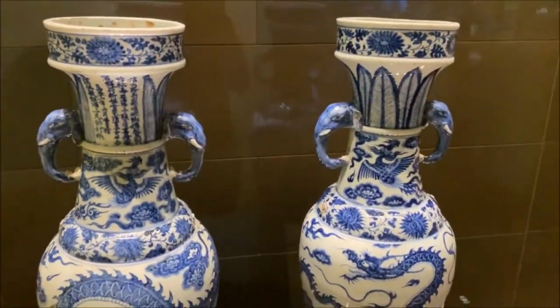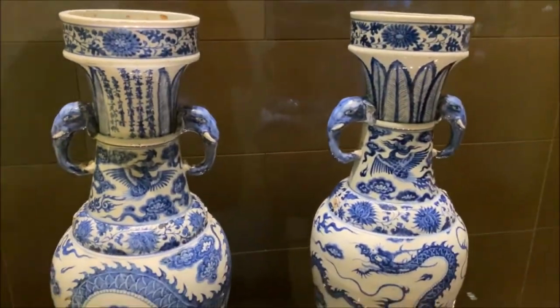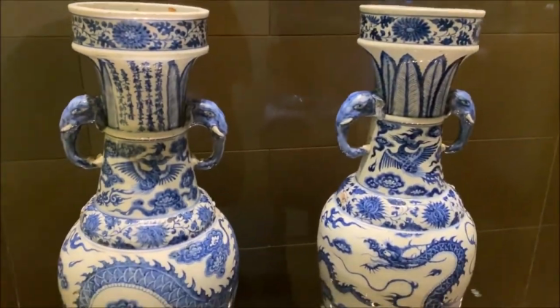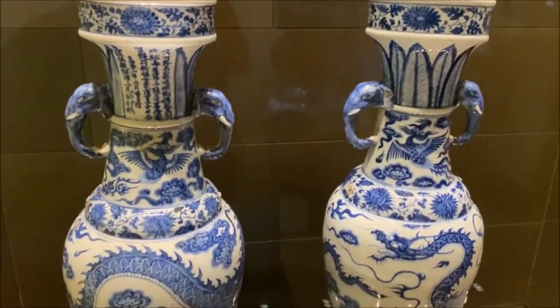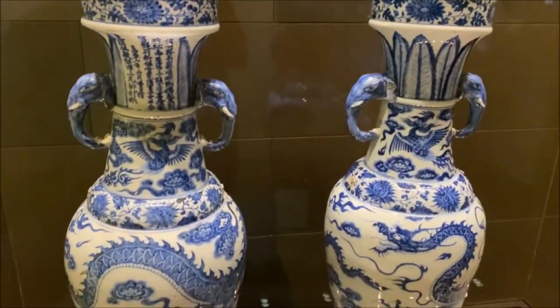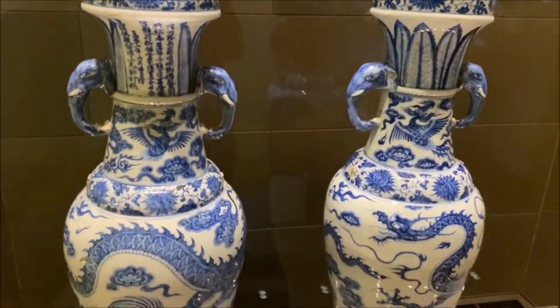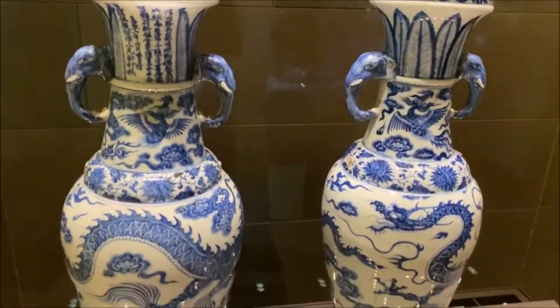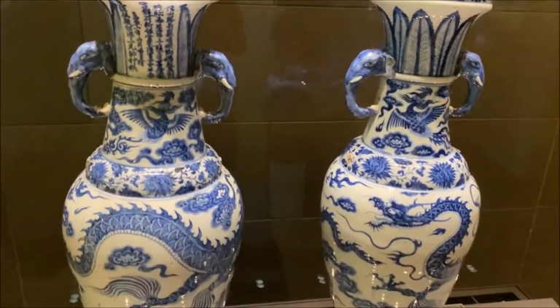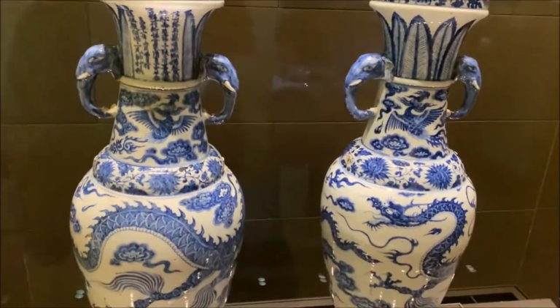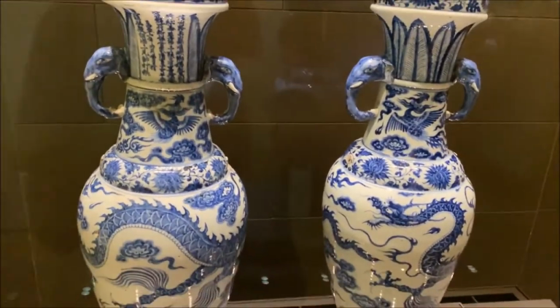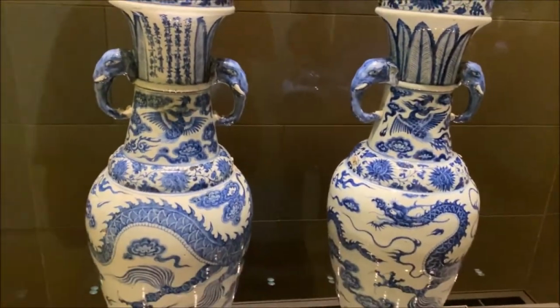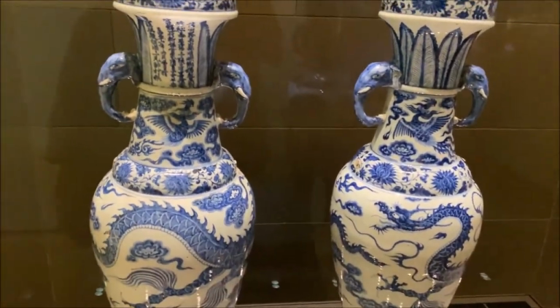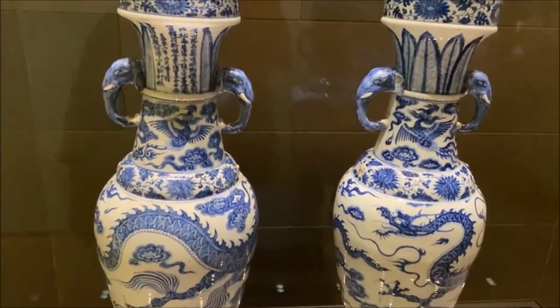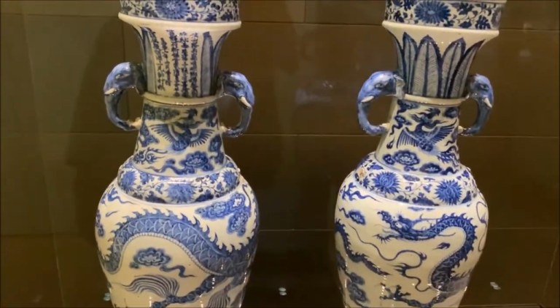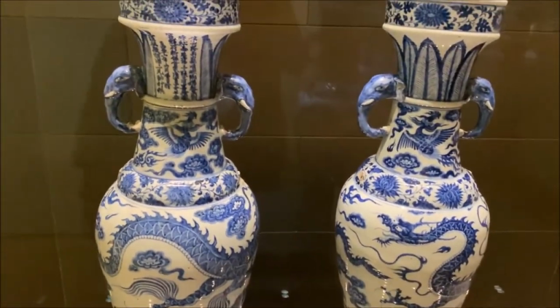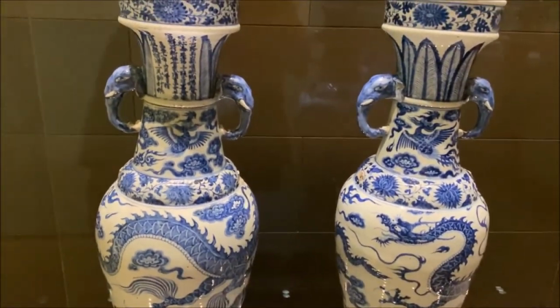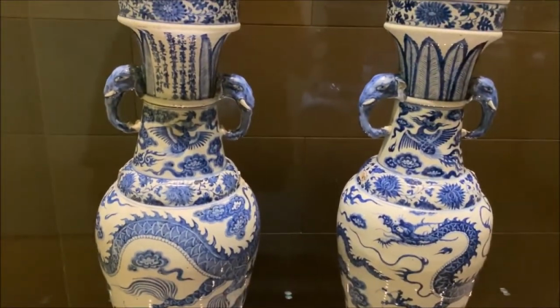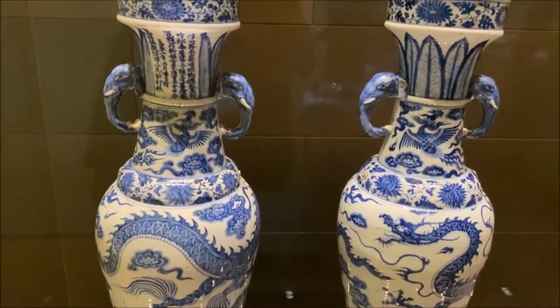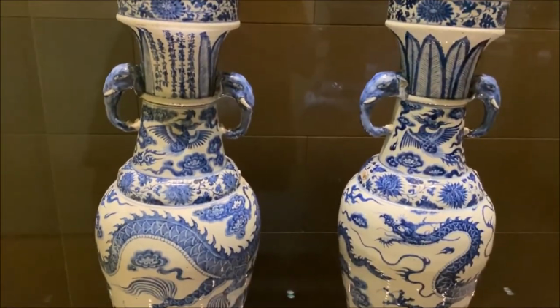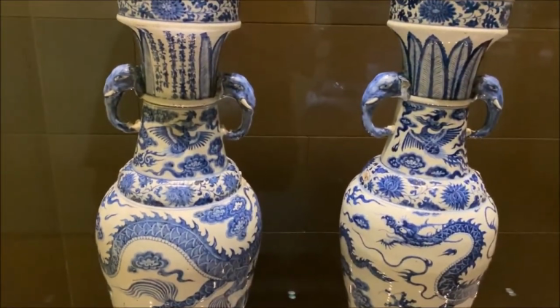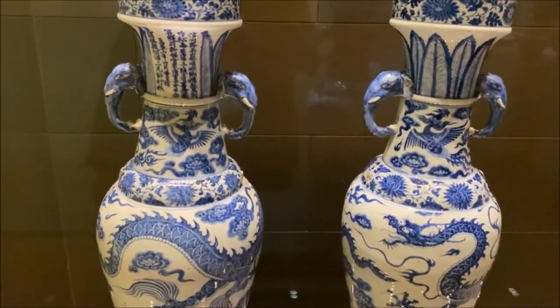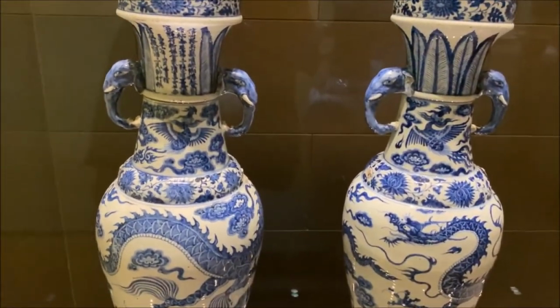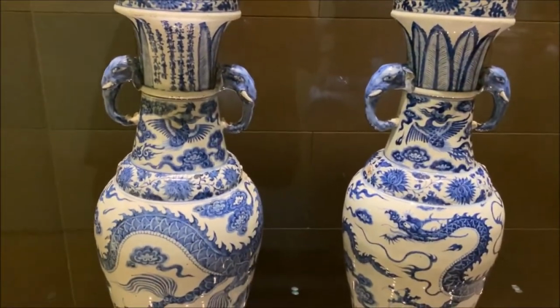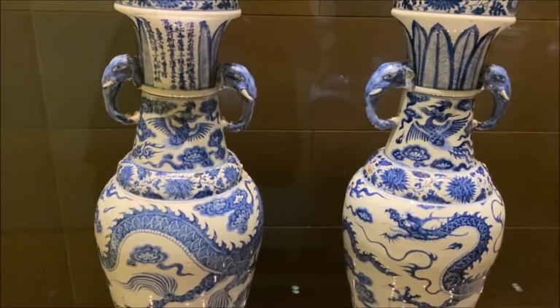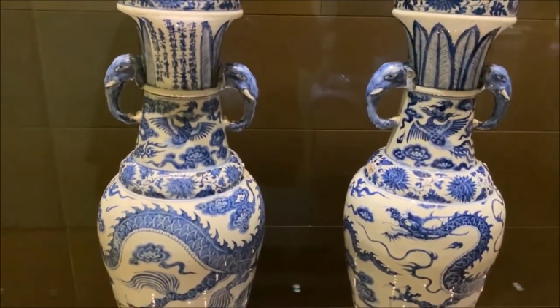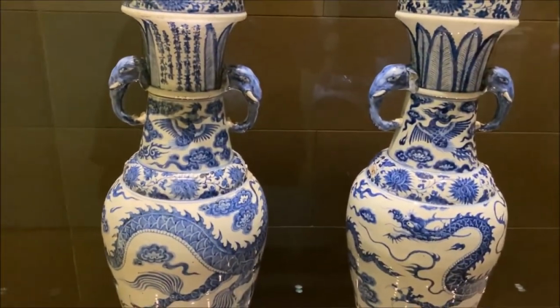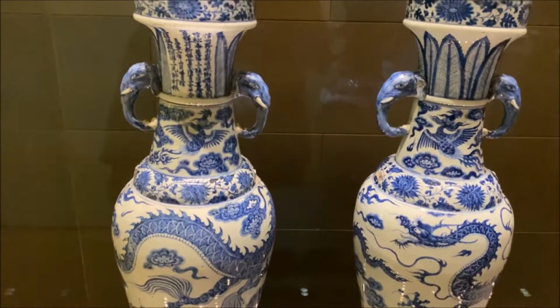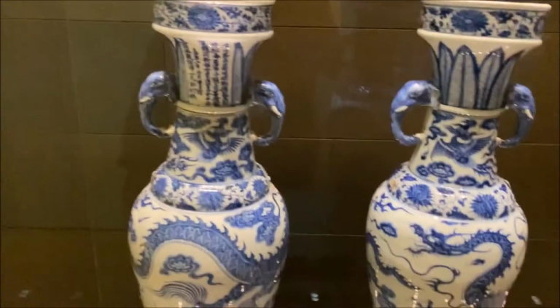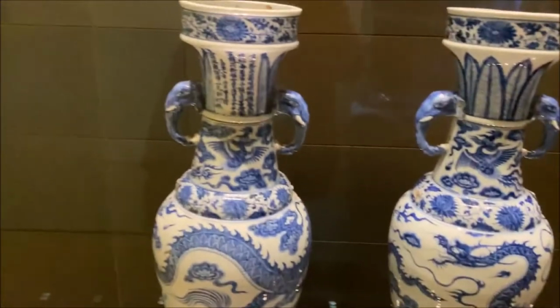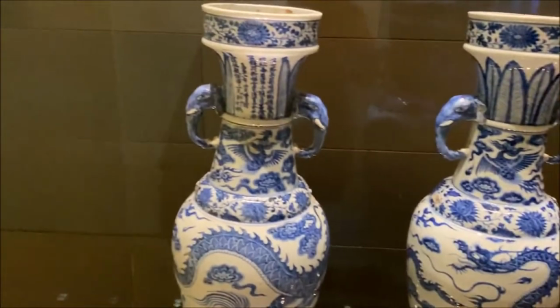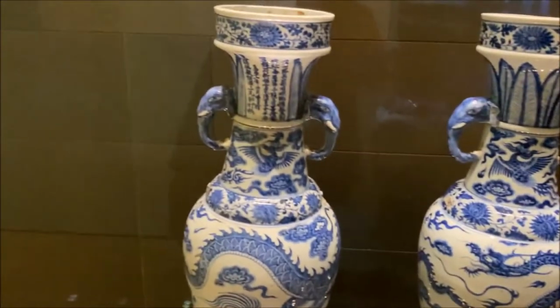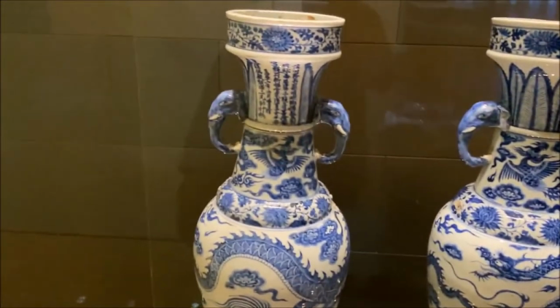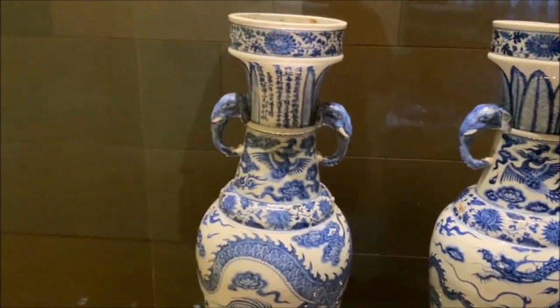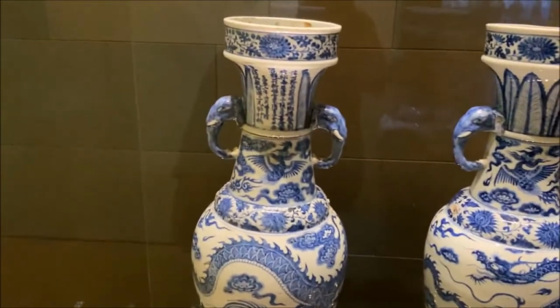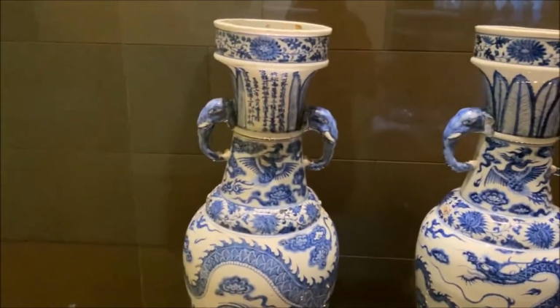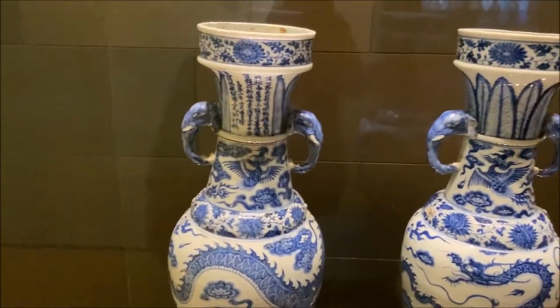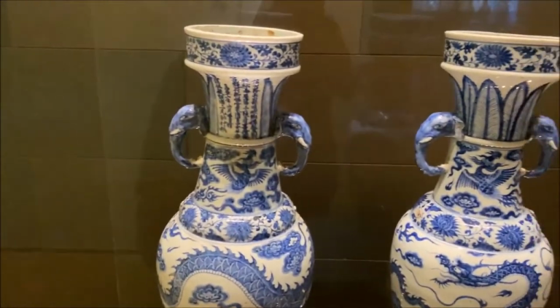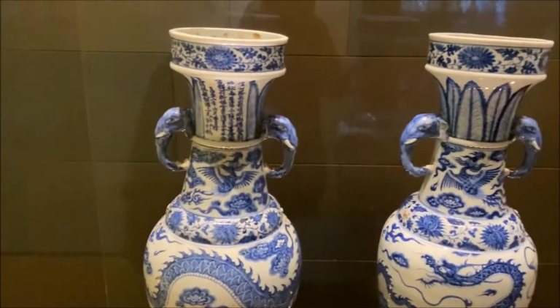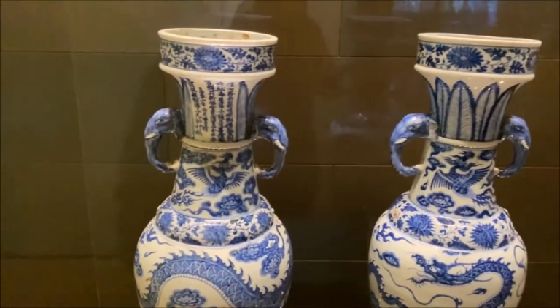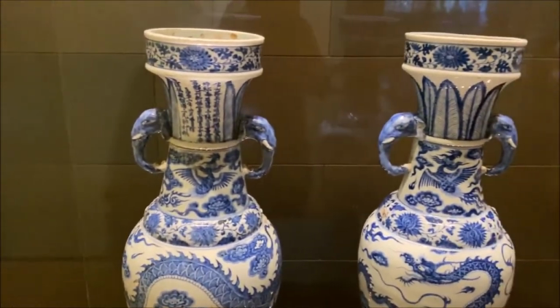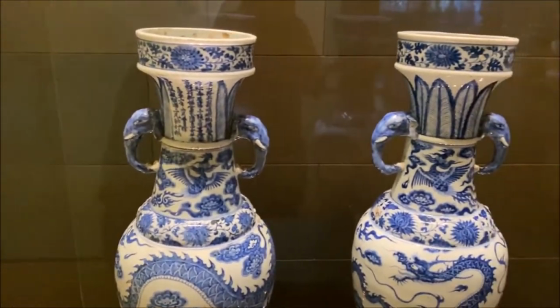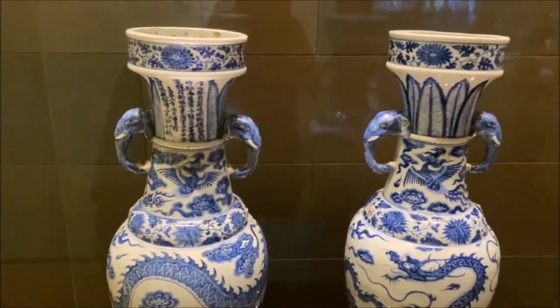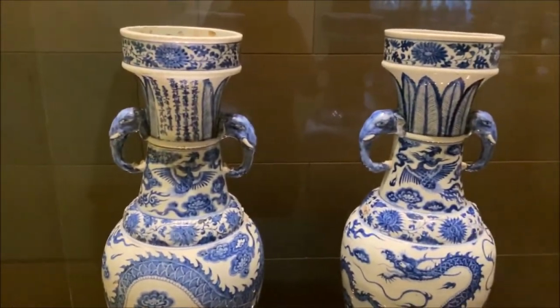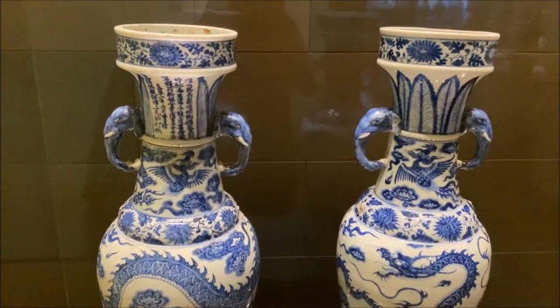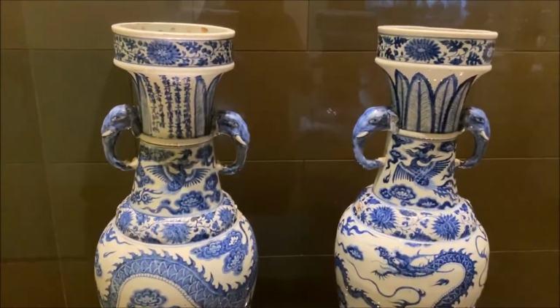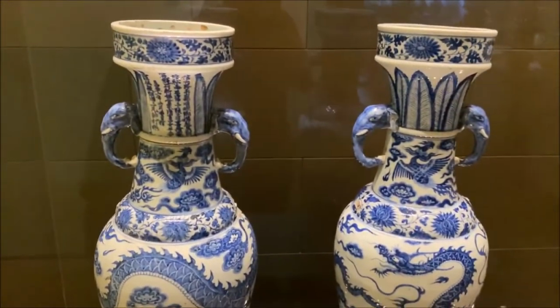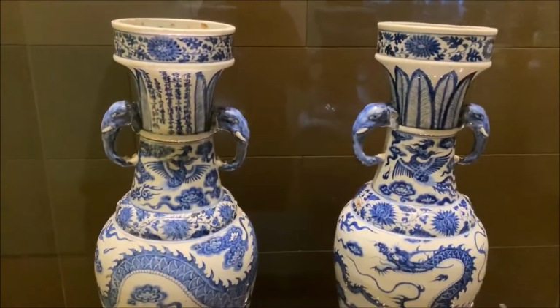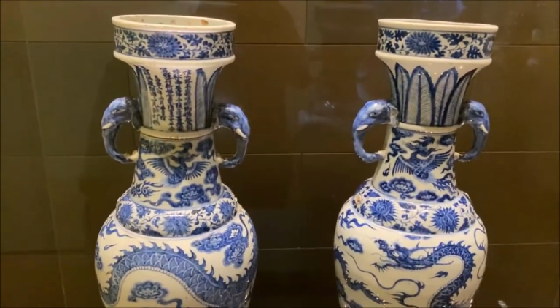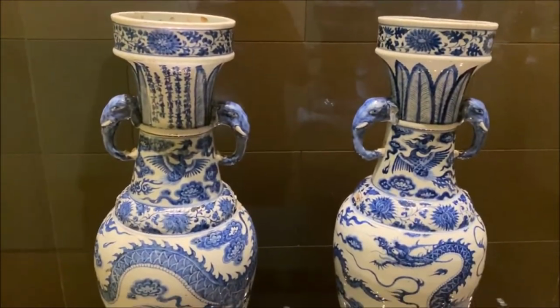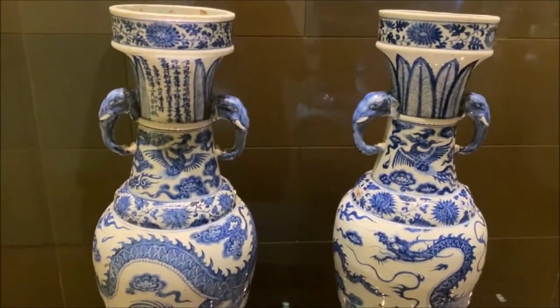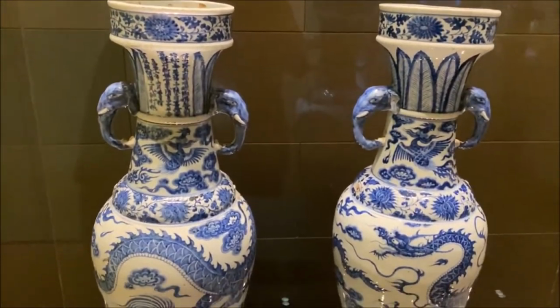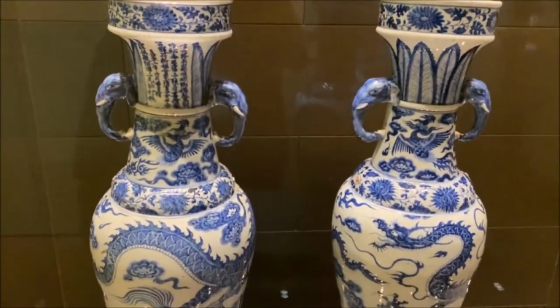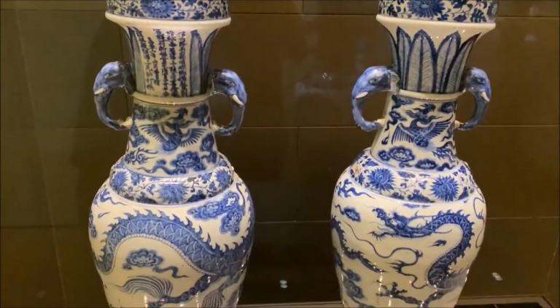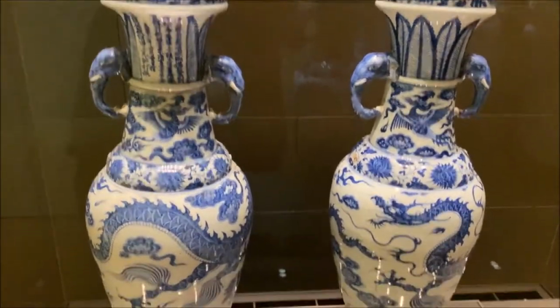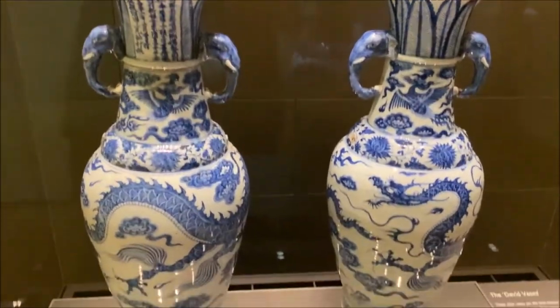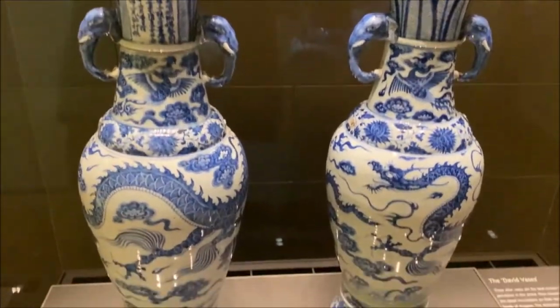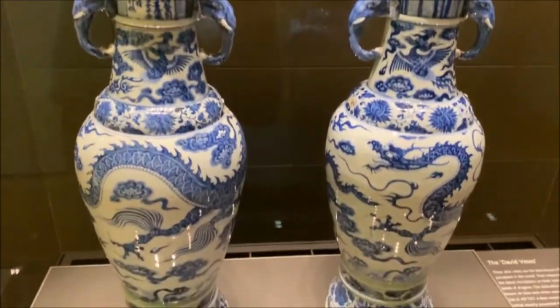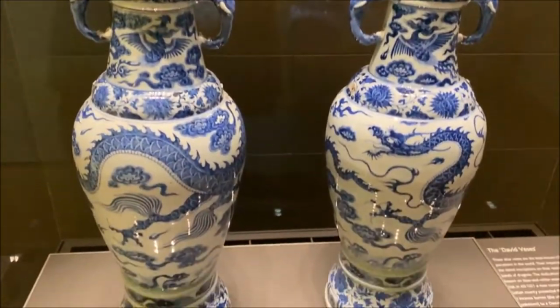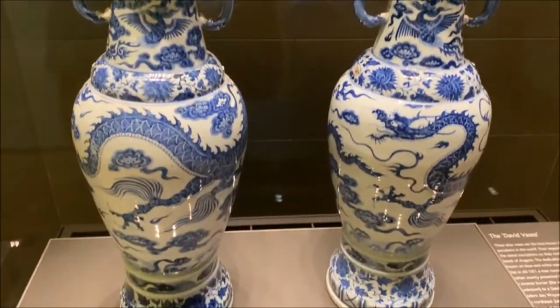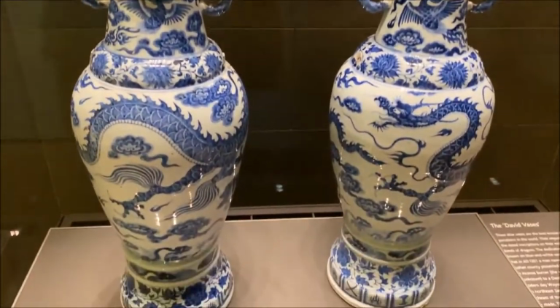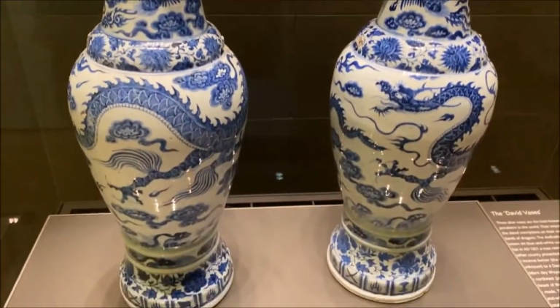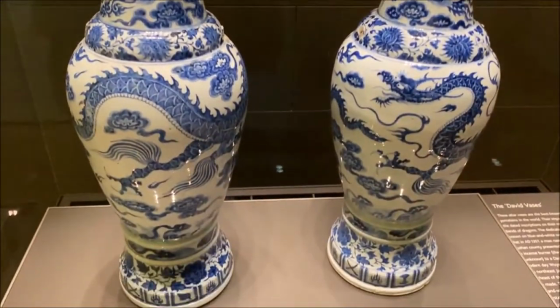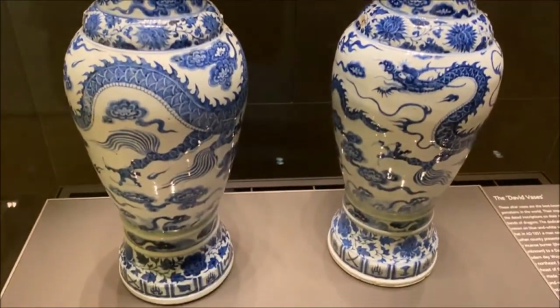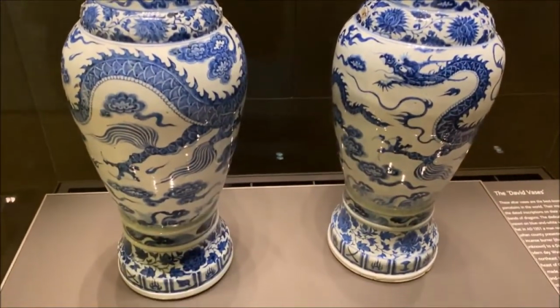Now you might say things like, 'My grandmother's fine china in her china cabinet.' That's Chinese porcelain — now we just call it China.